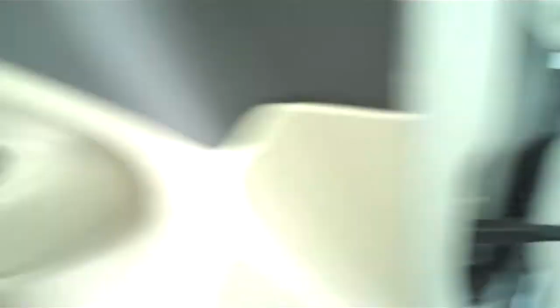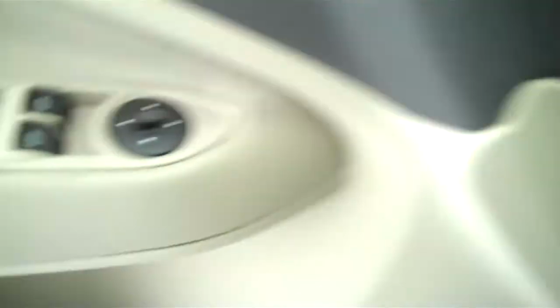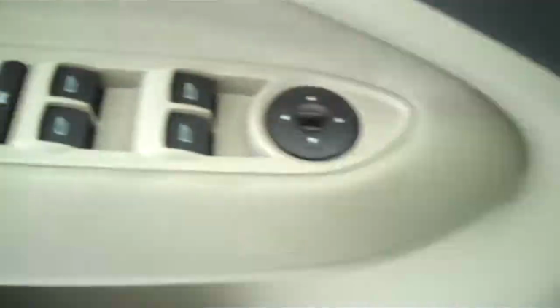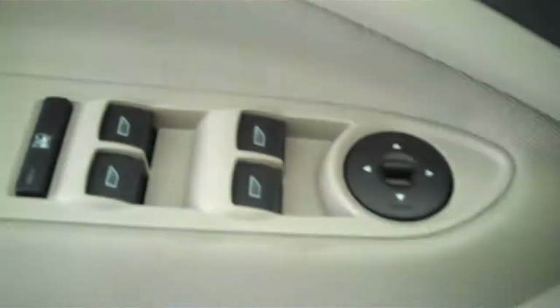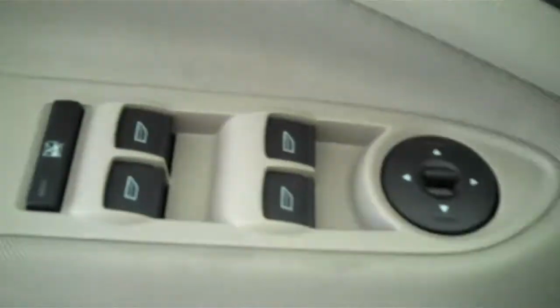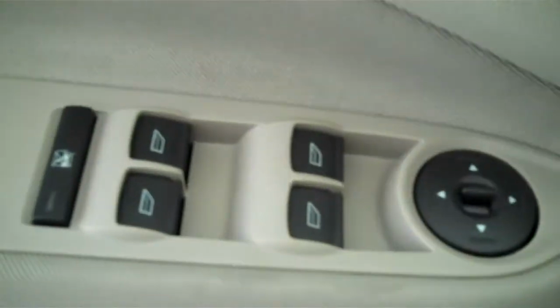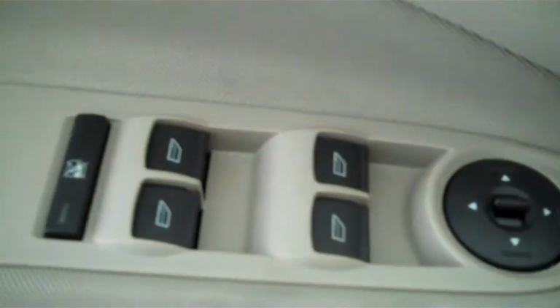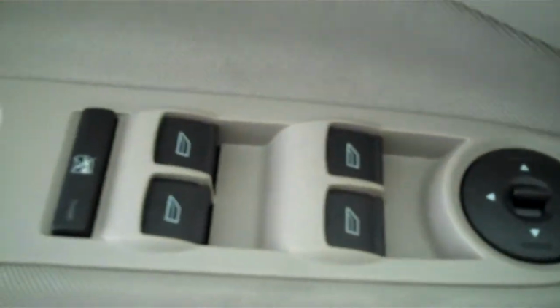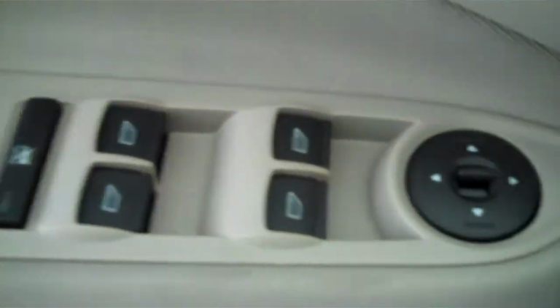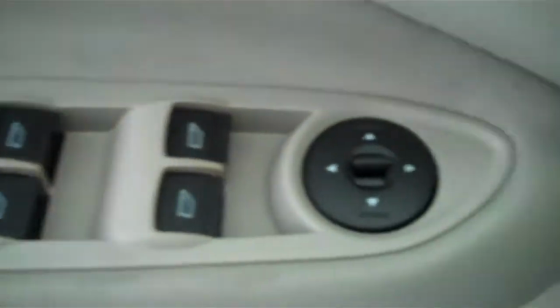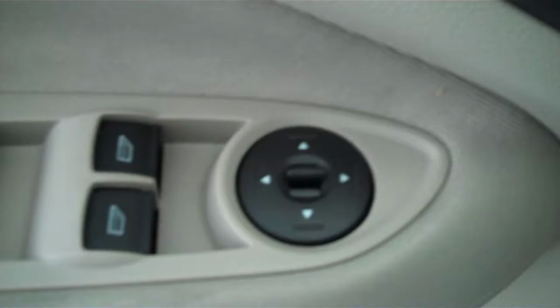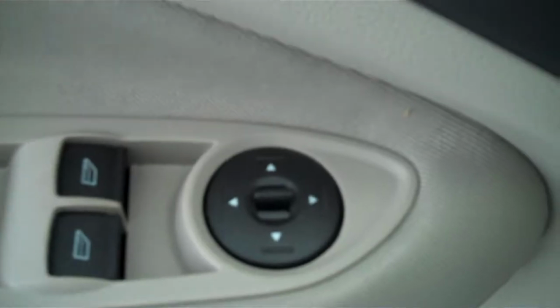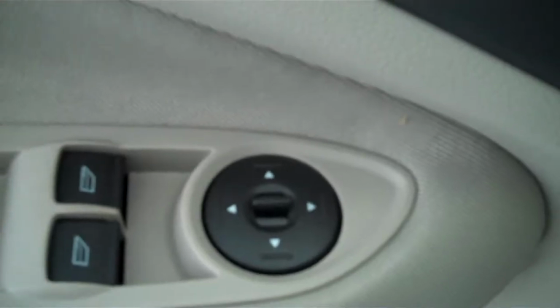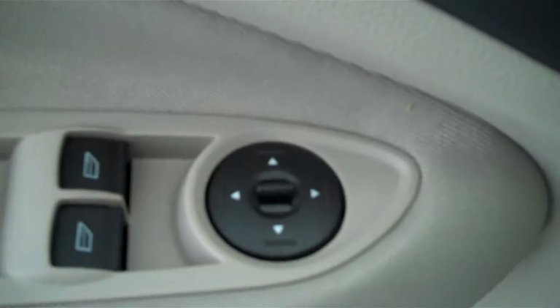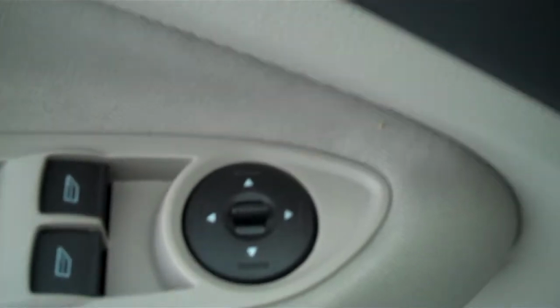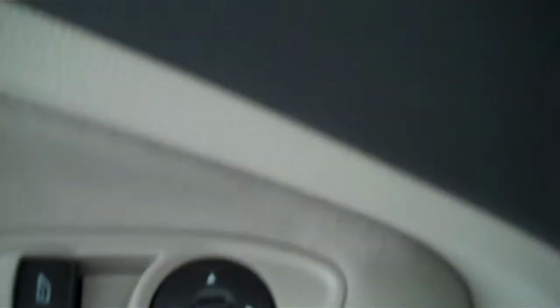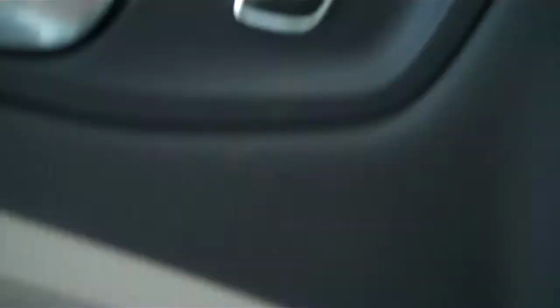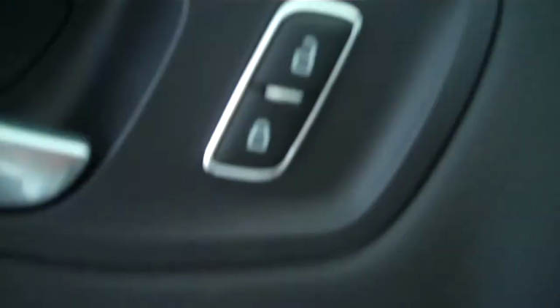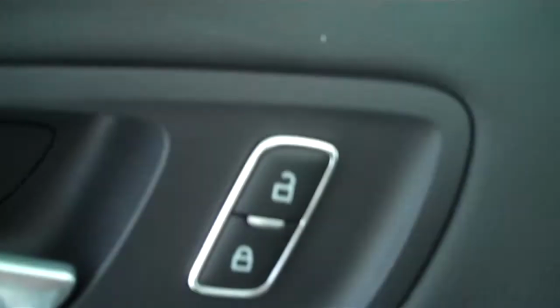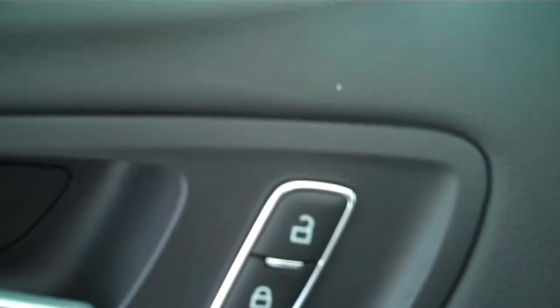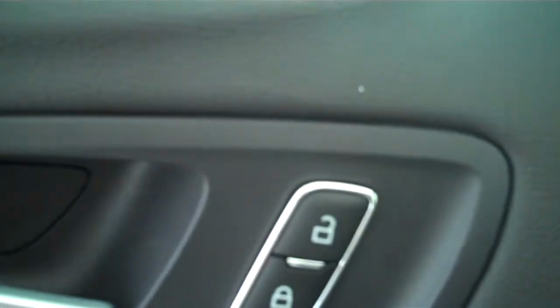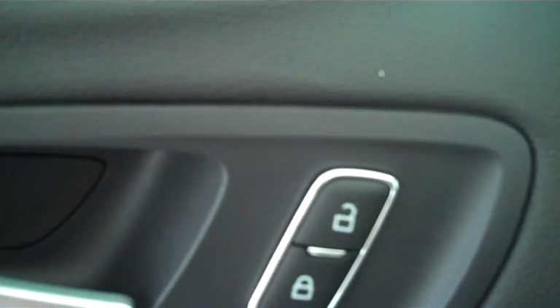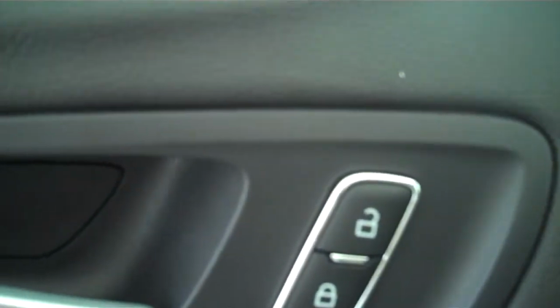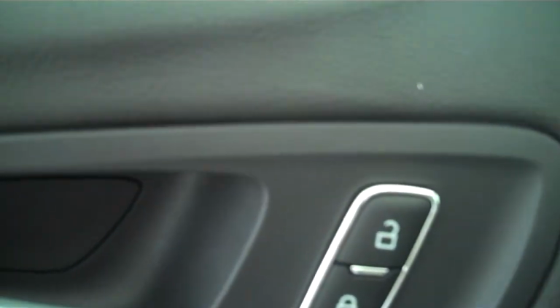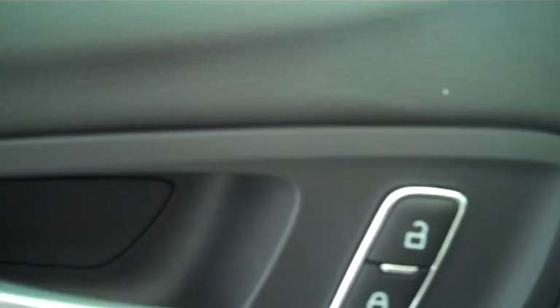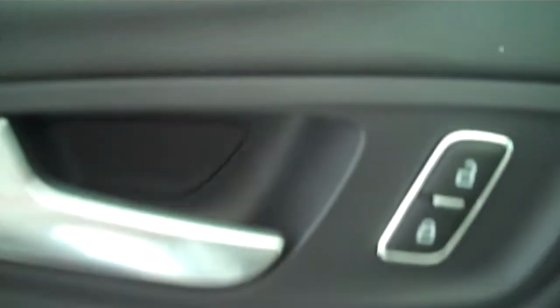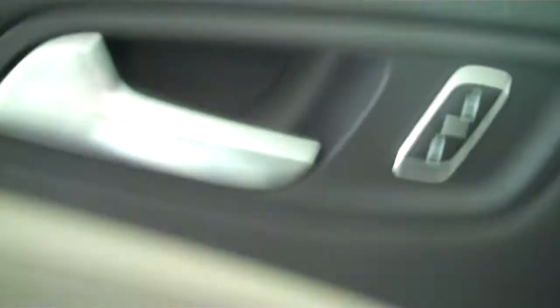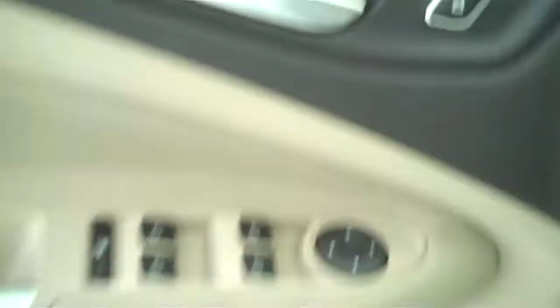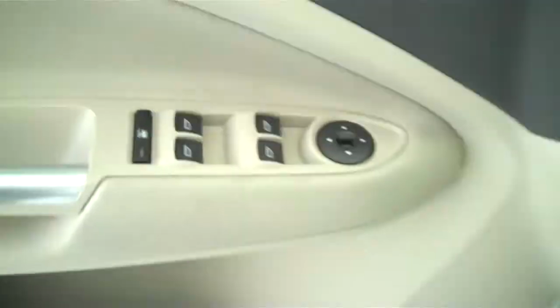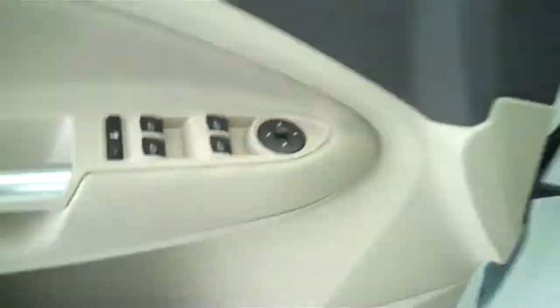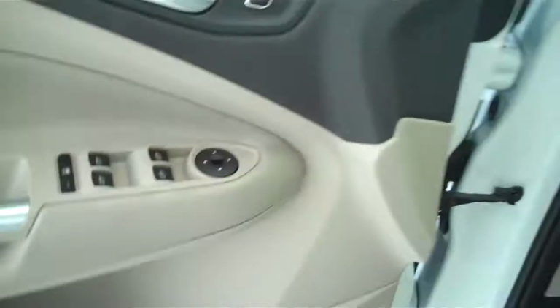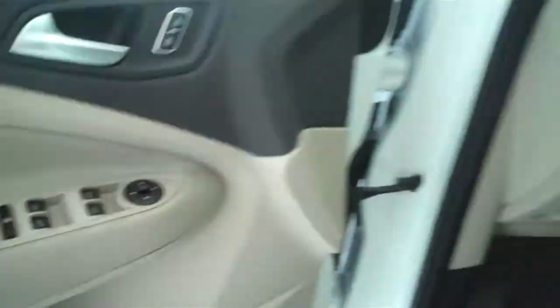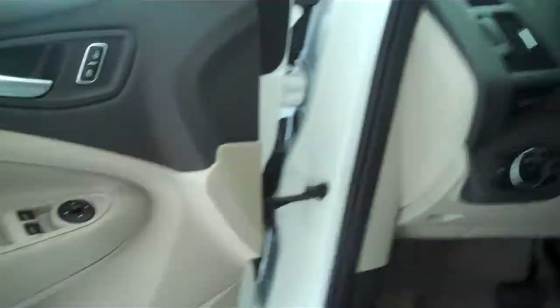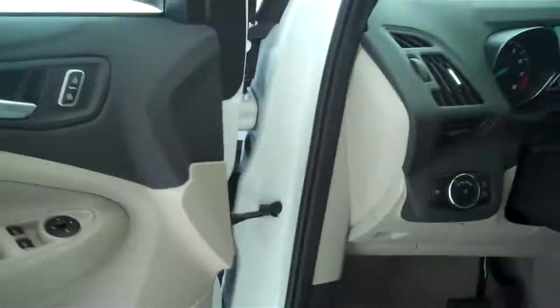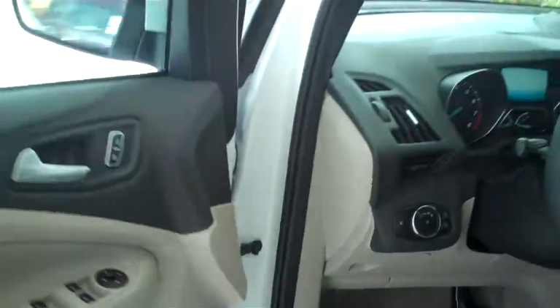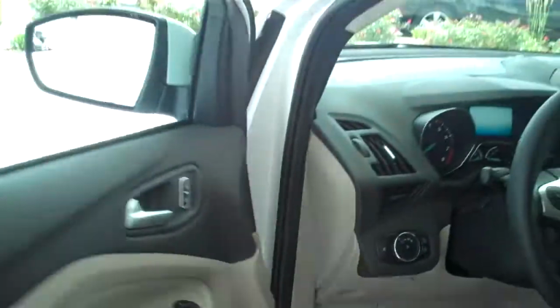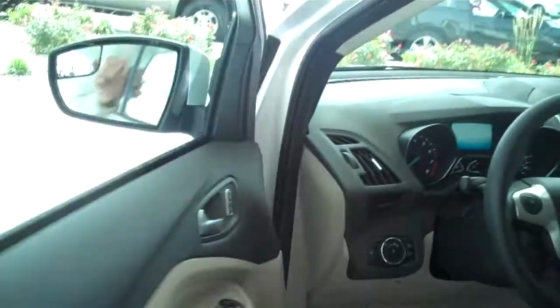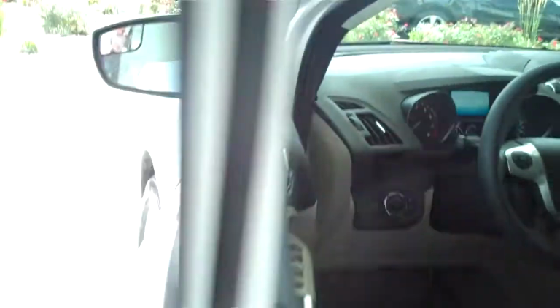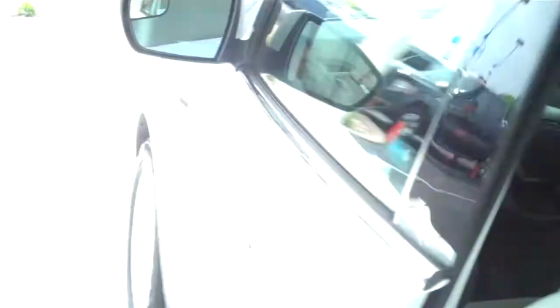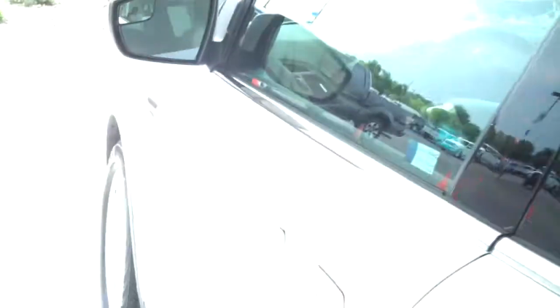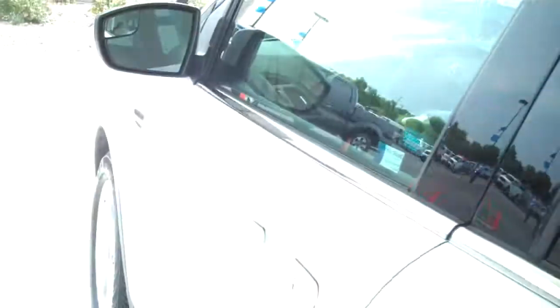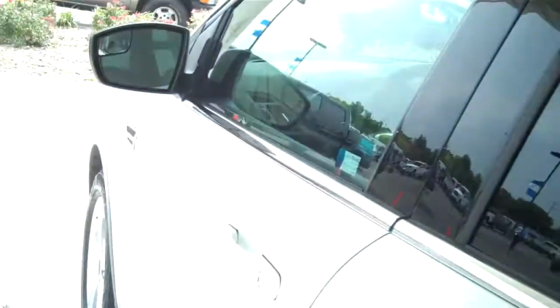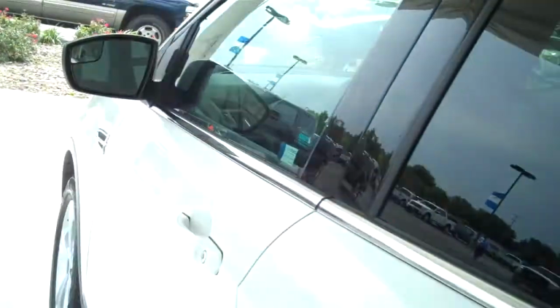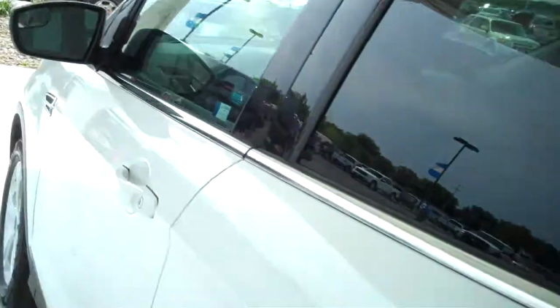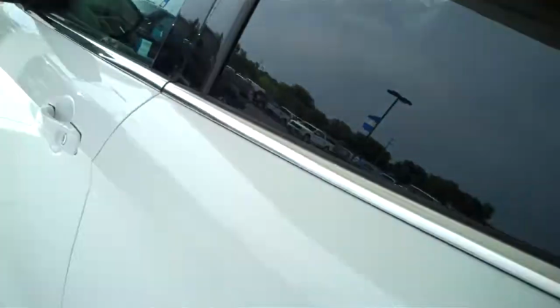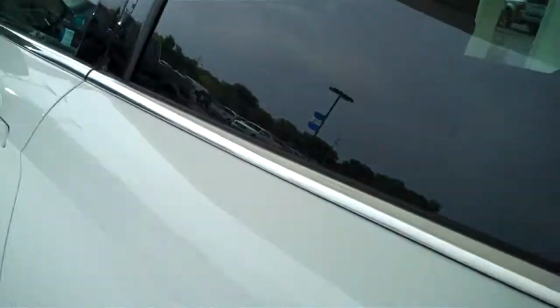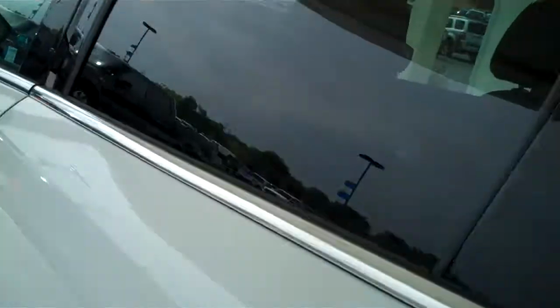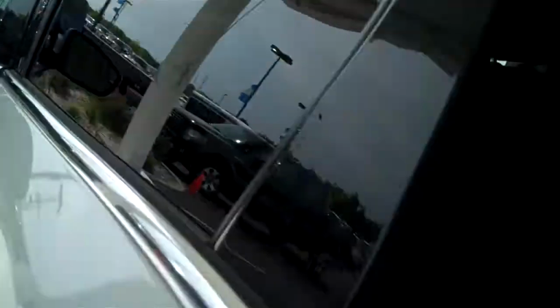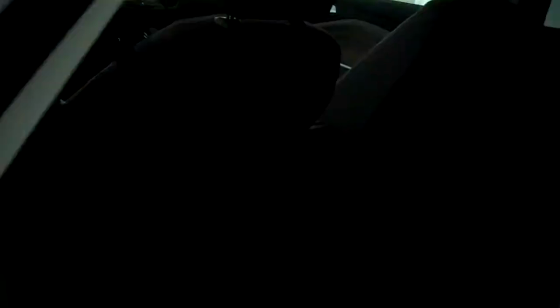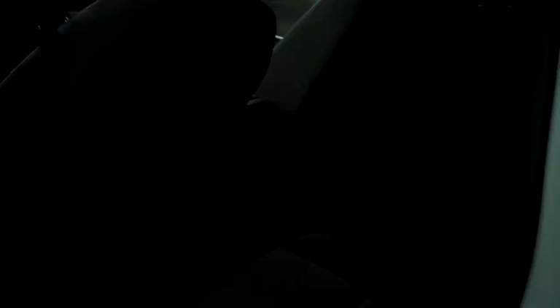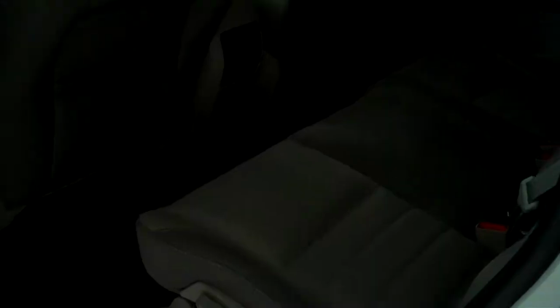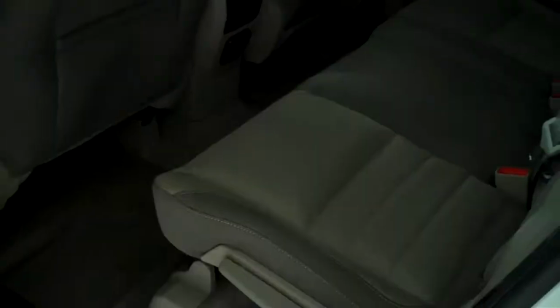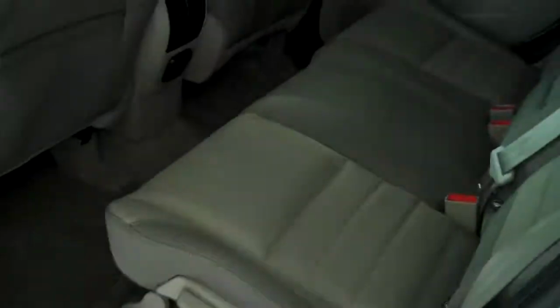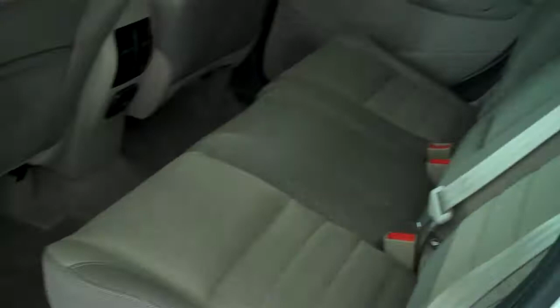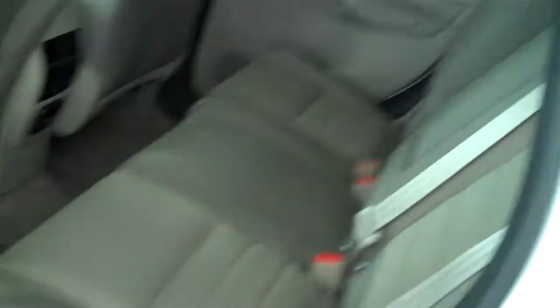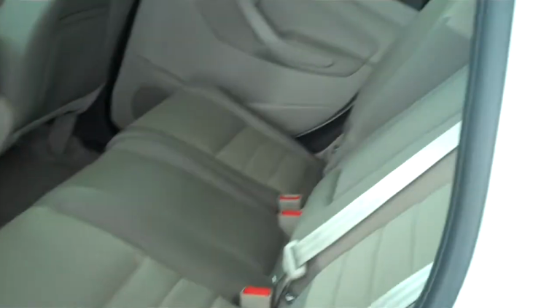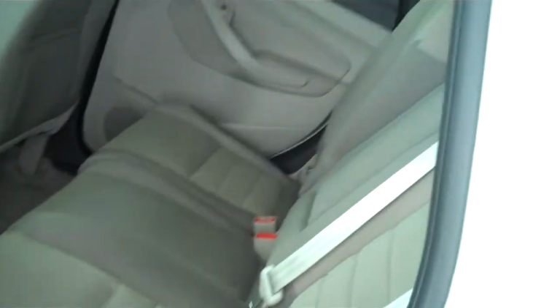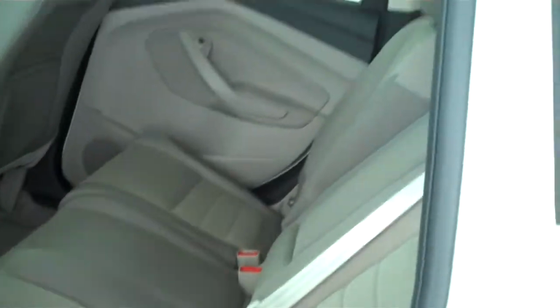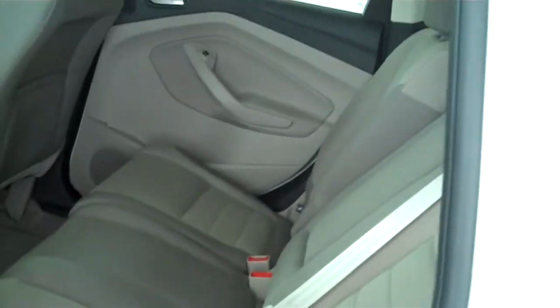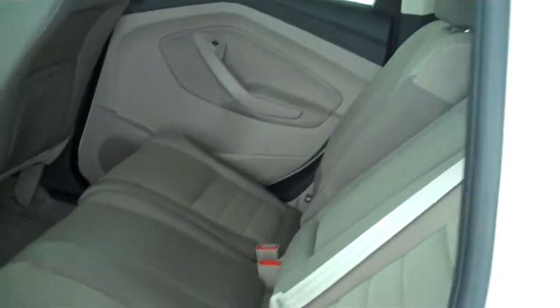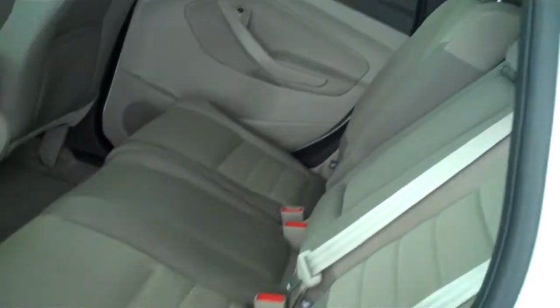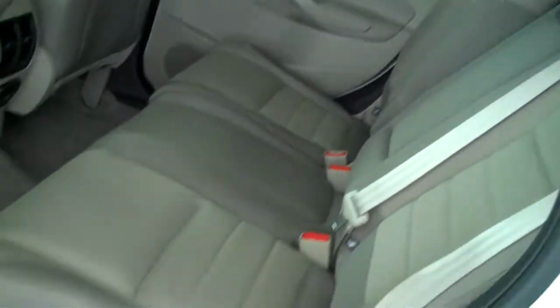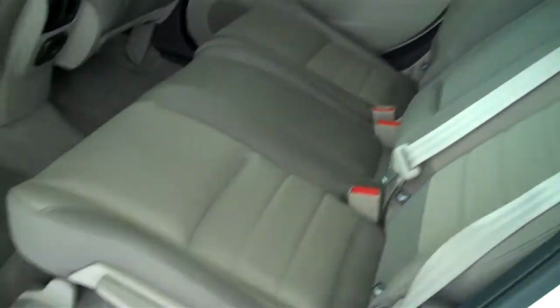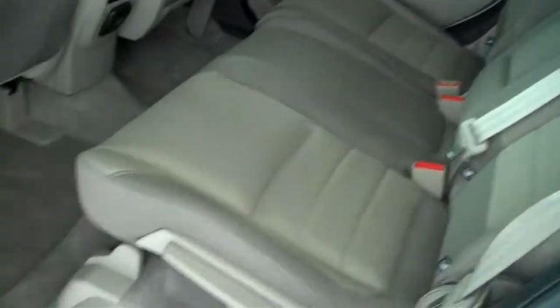It has power windows, power mirrors, and power door locks. This is a five-passenger vehicle with a full split bench seat in the back.